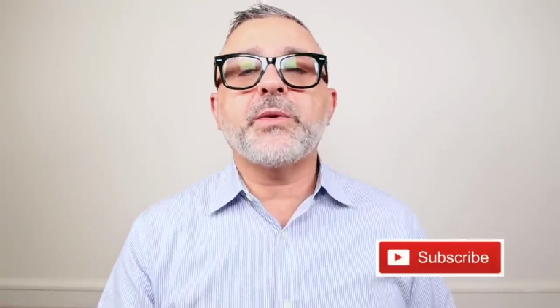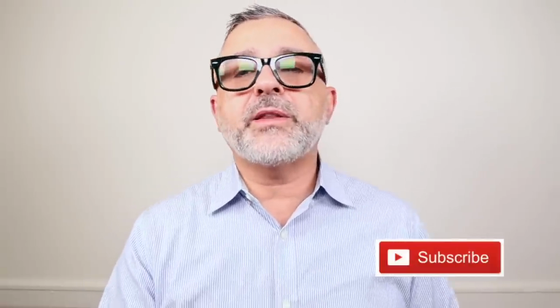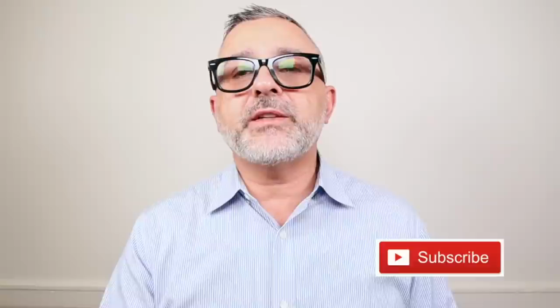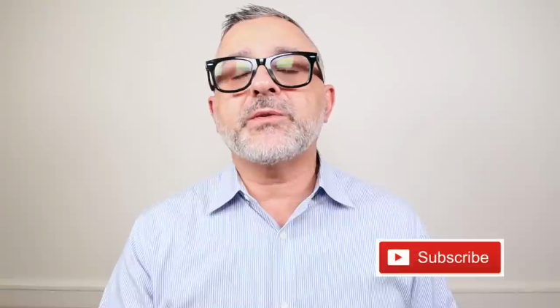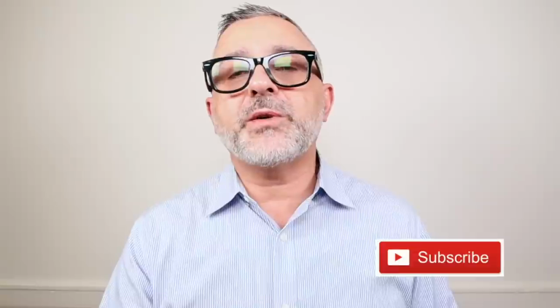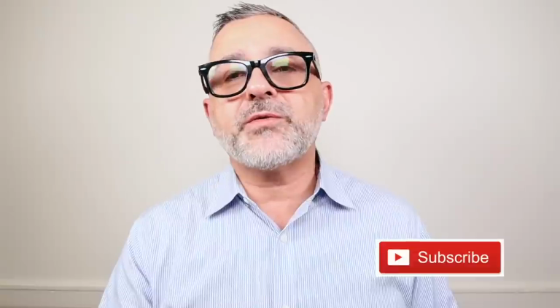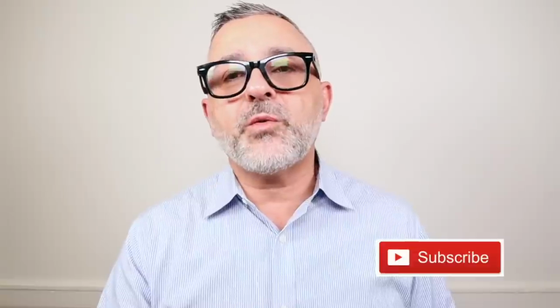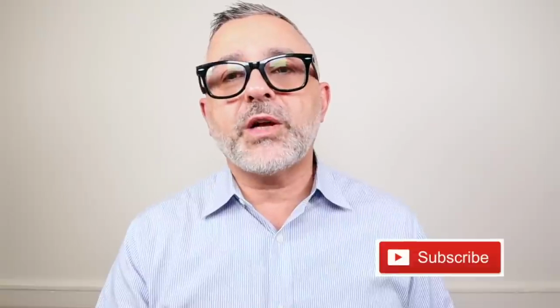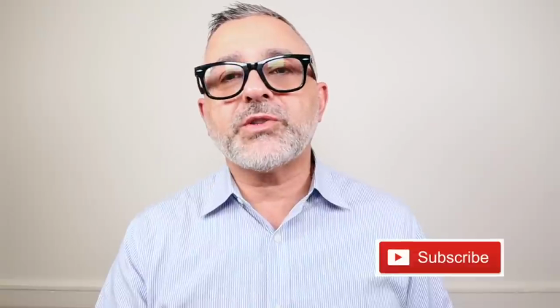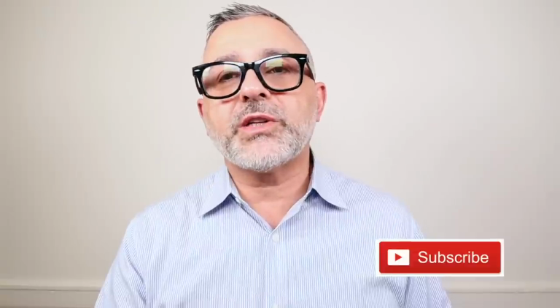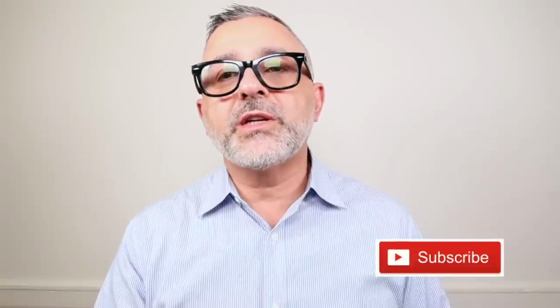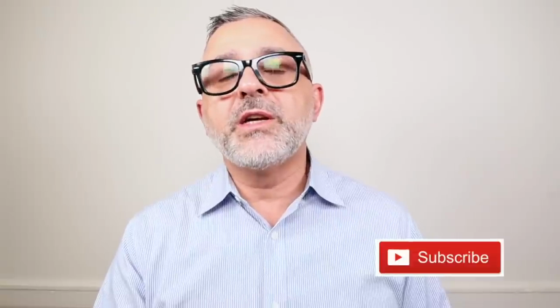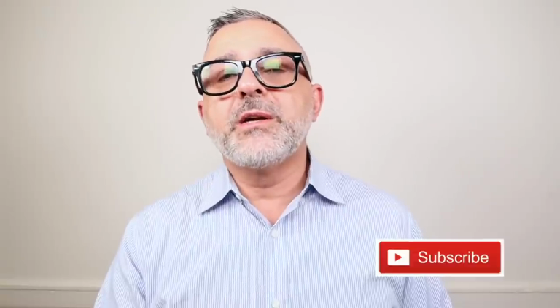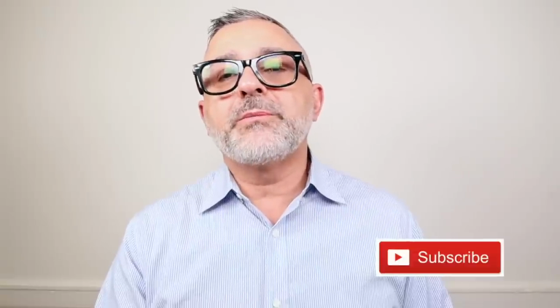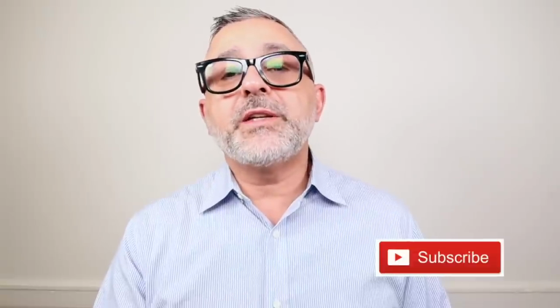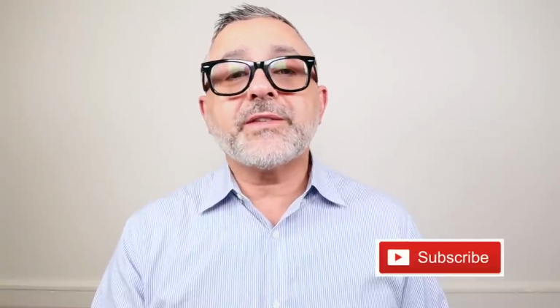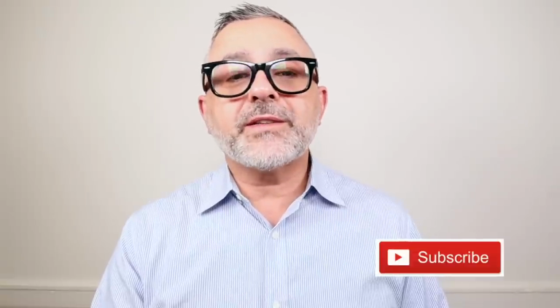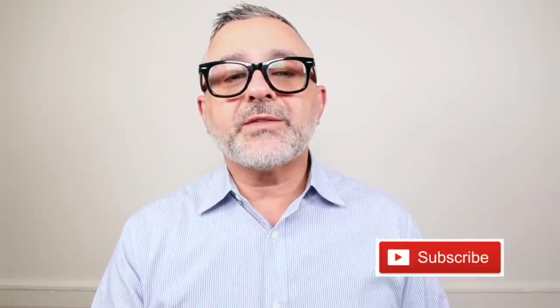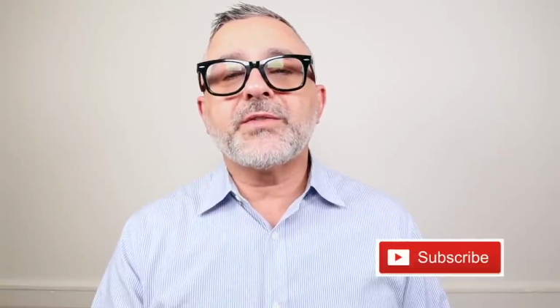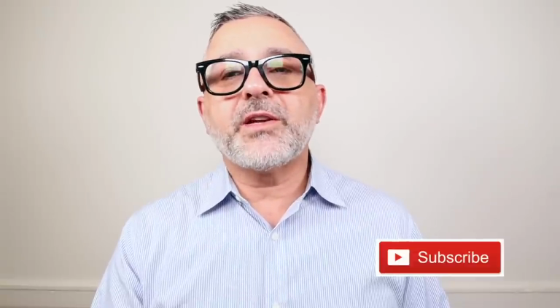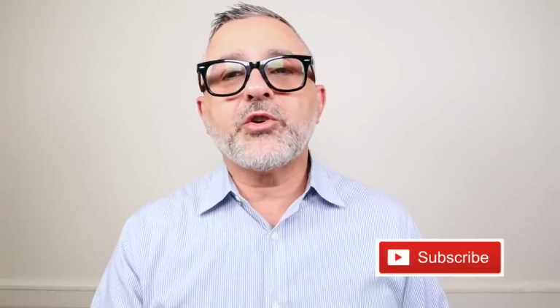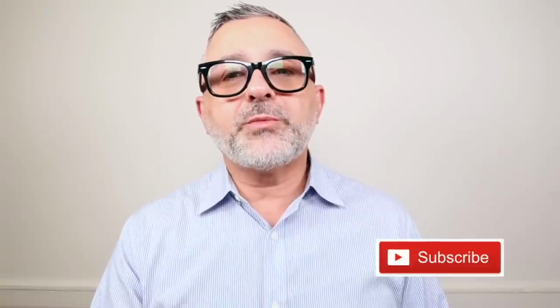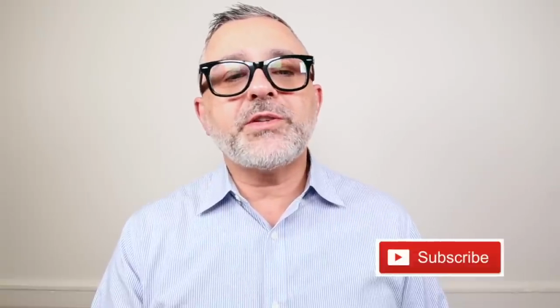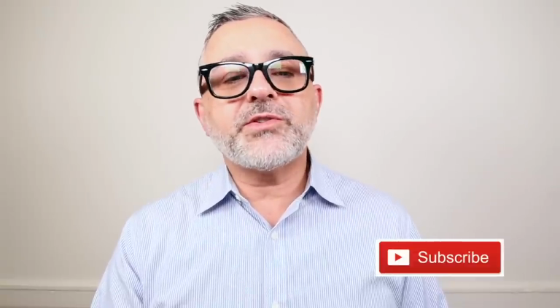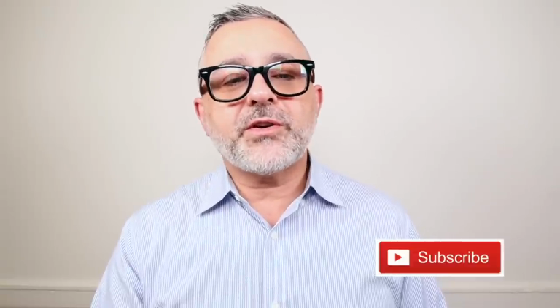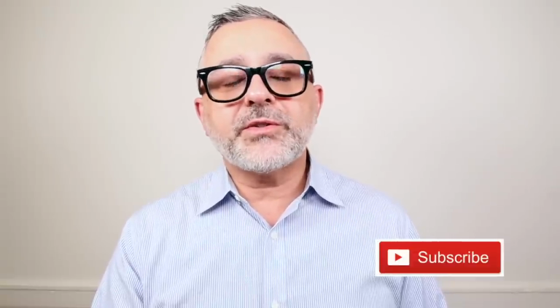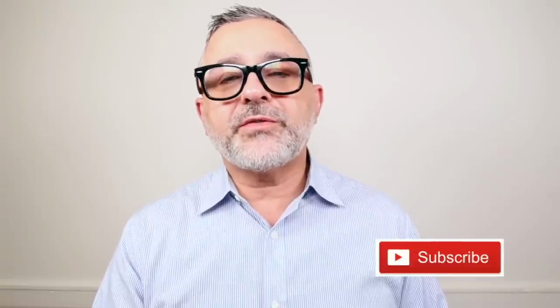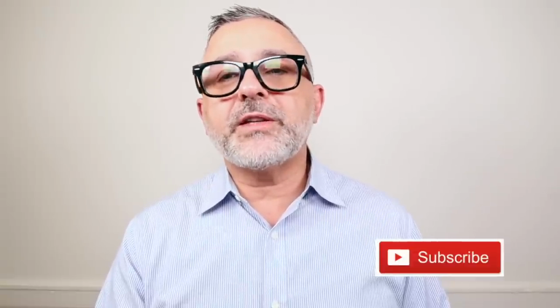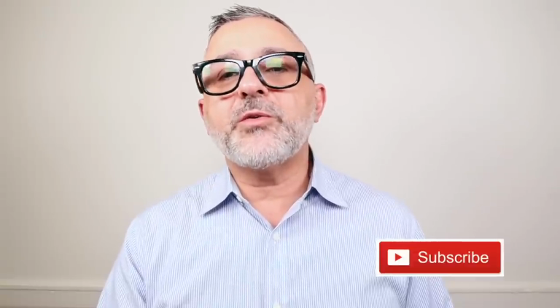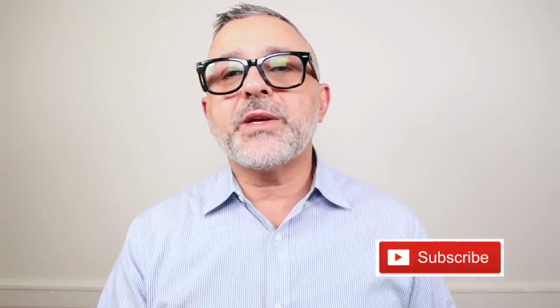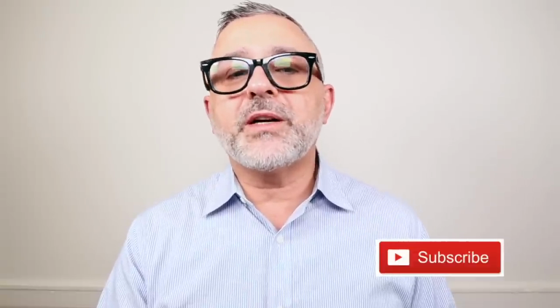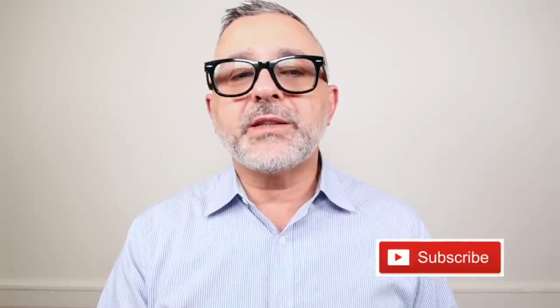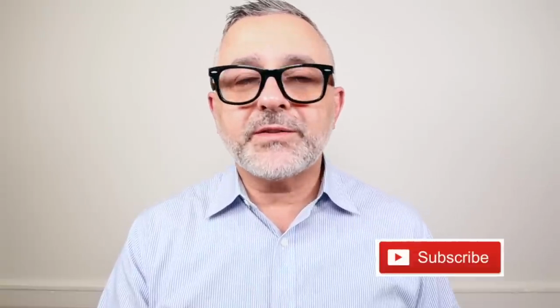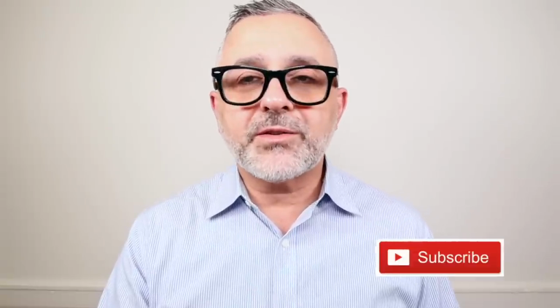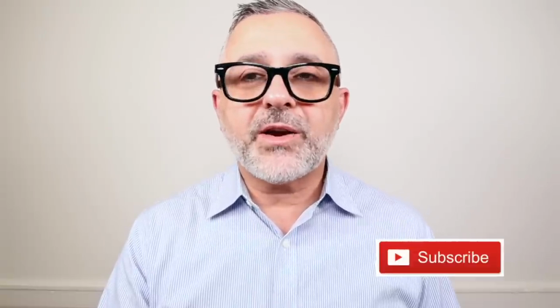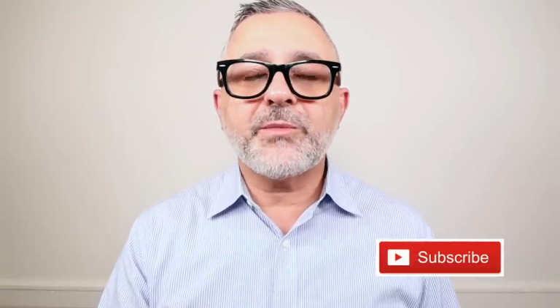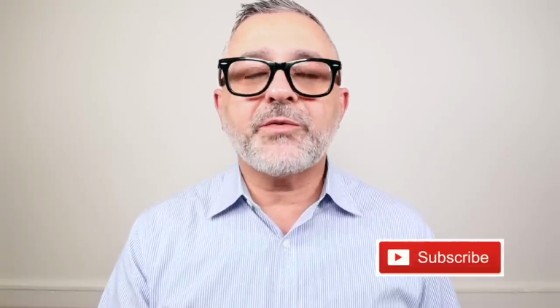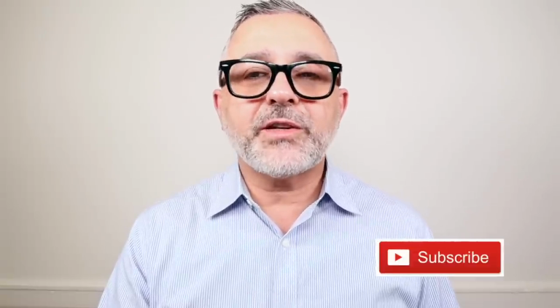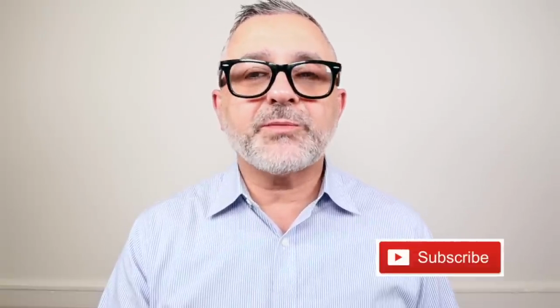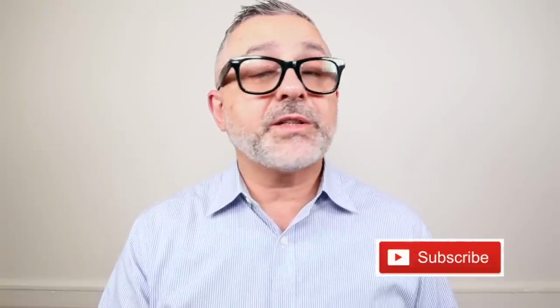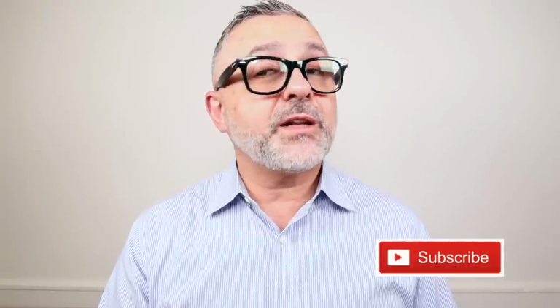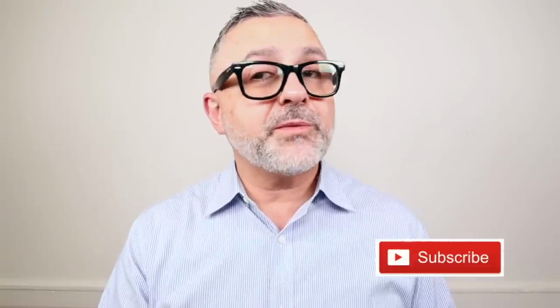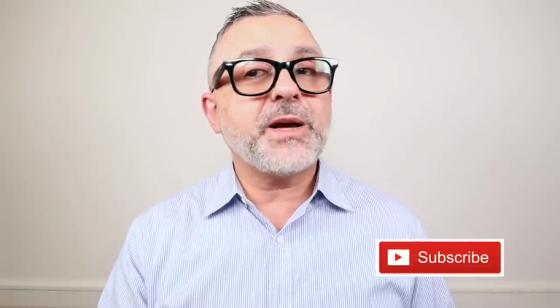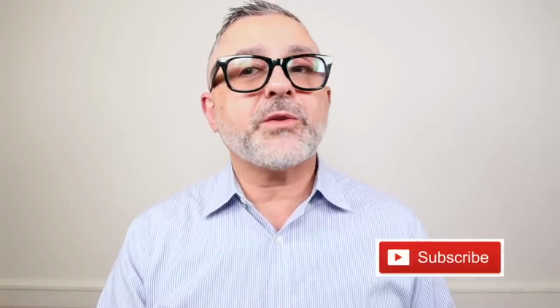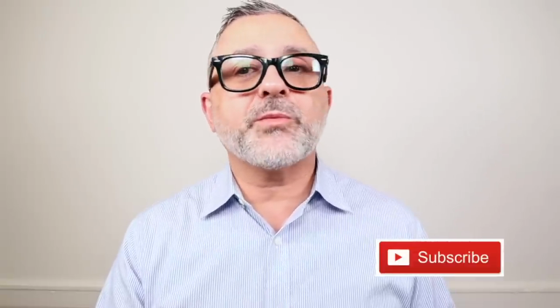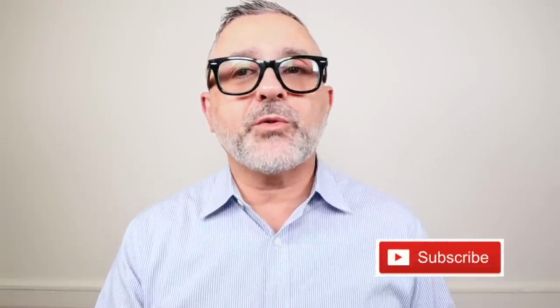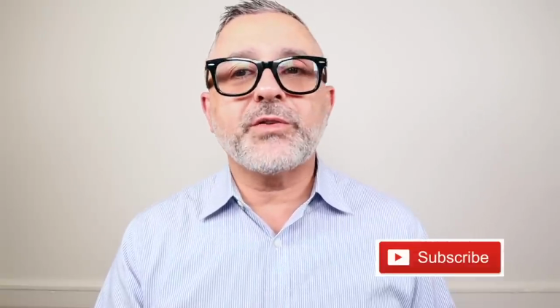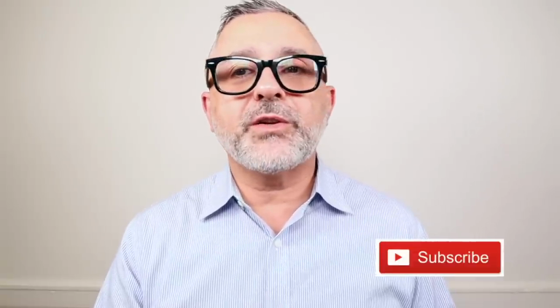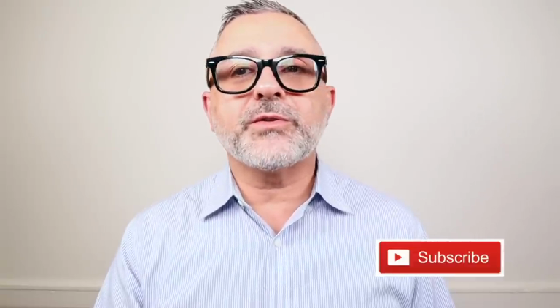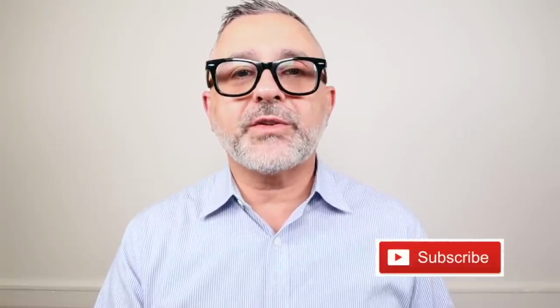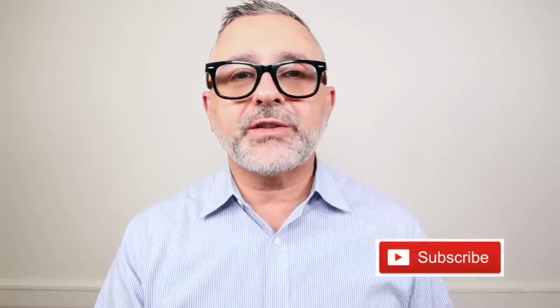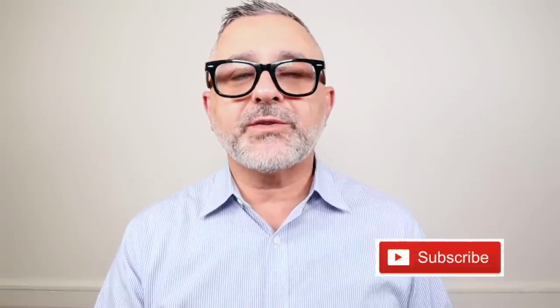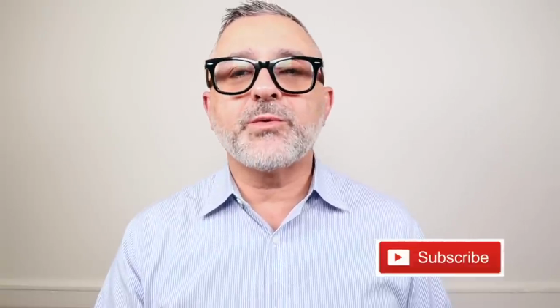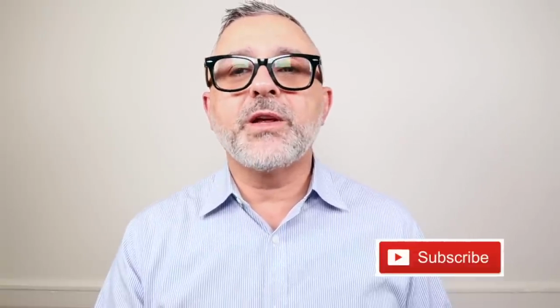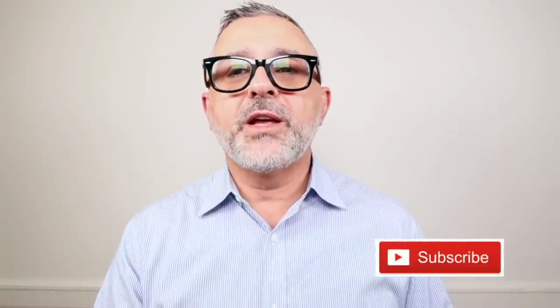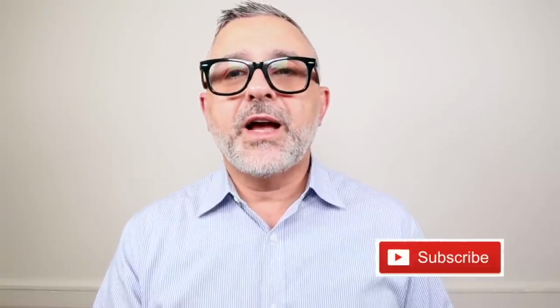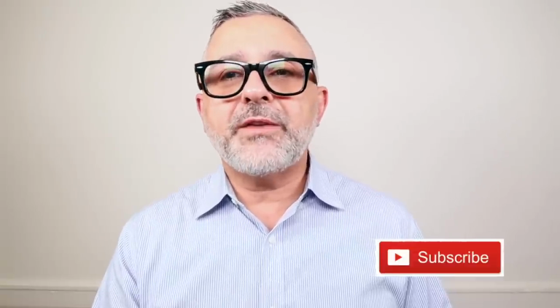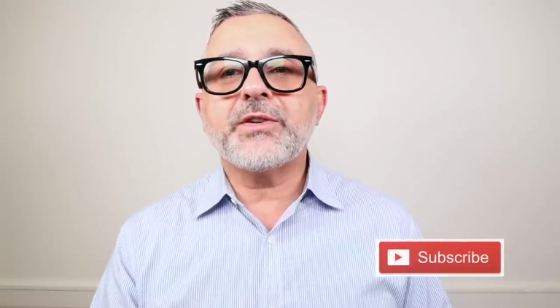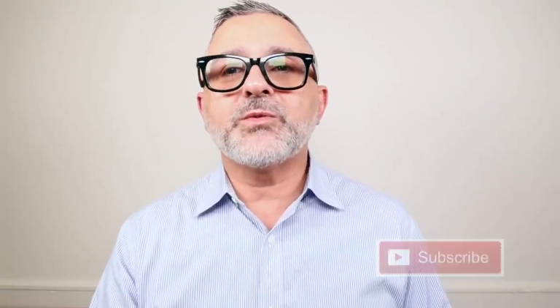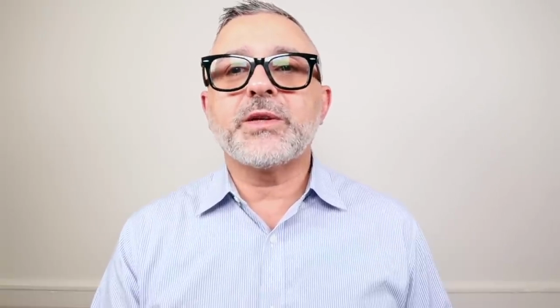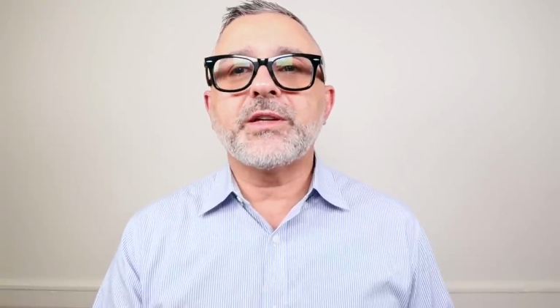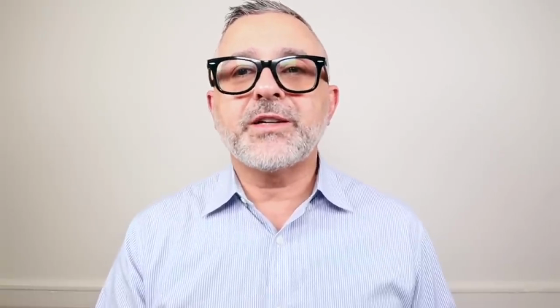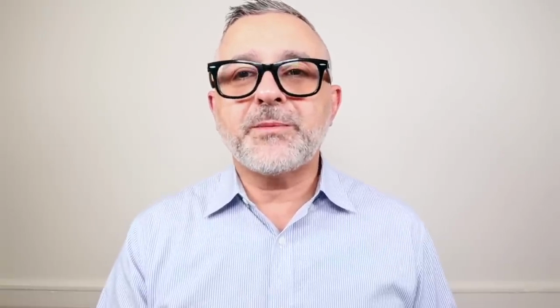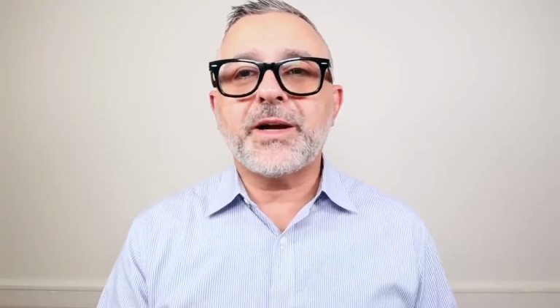Thanks so much for watching. Please like this video, please share it, follow me on Instagram and Facebook, and I'll be back with more videos very soon. Have a good one. Goodbye.